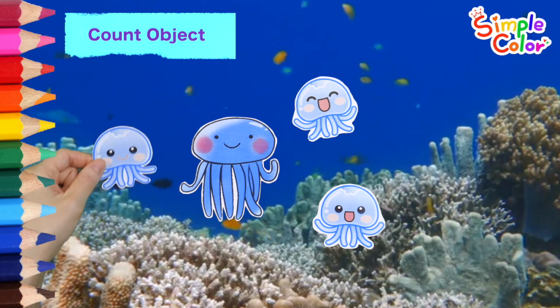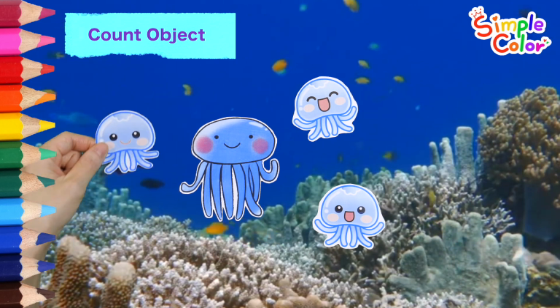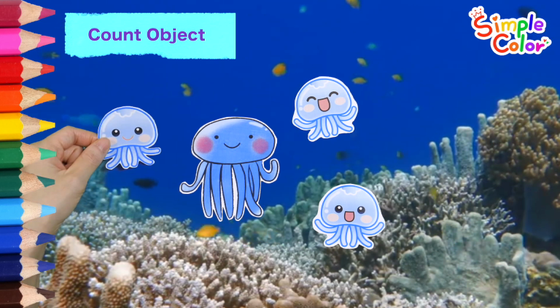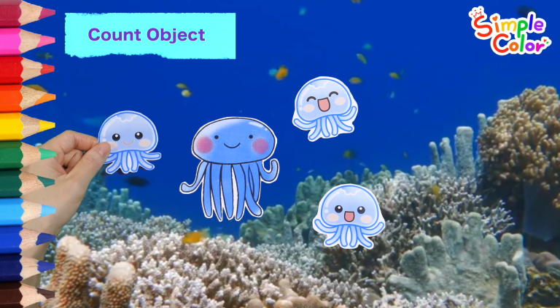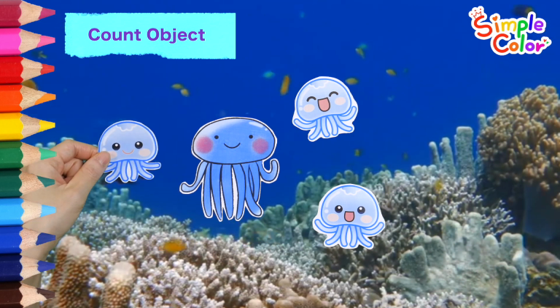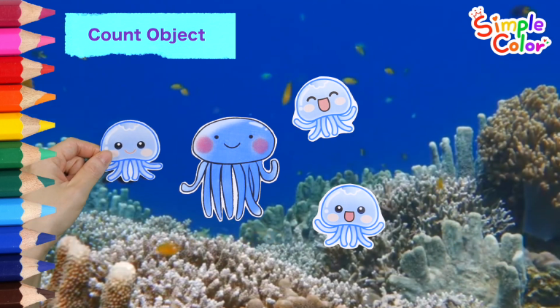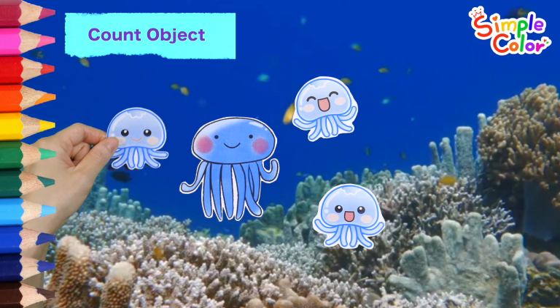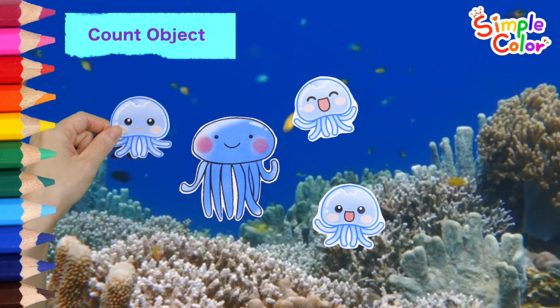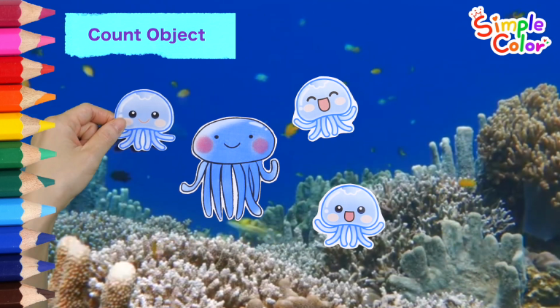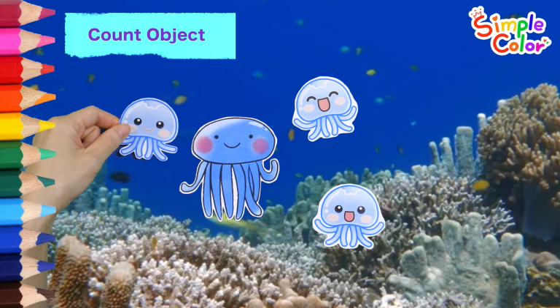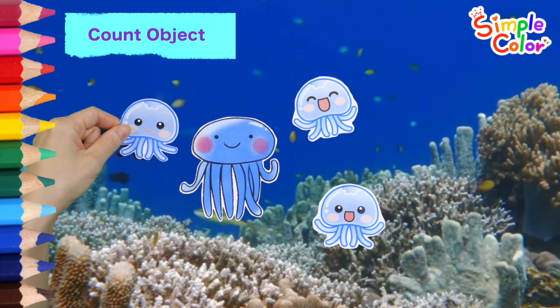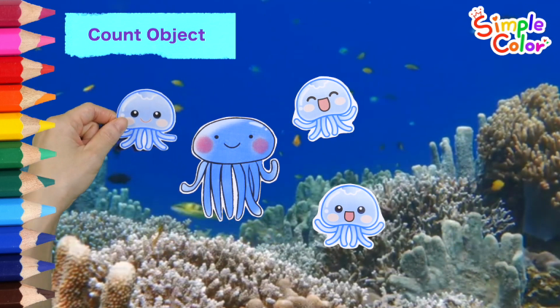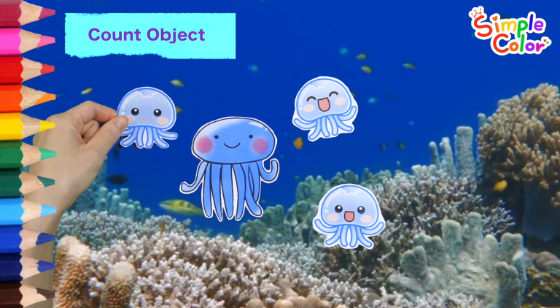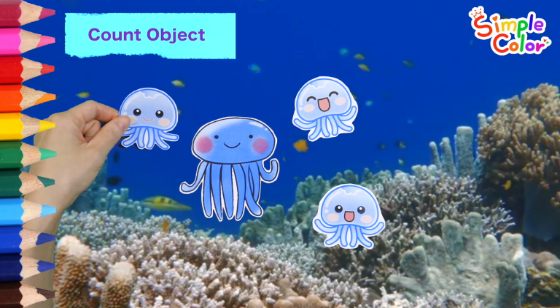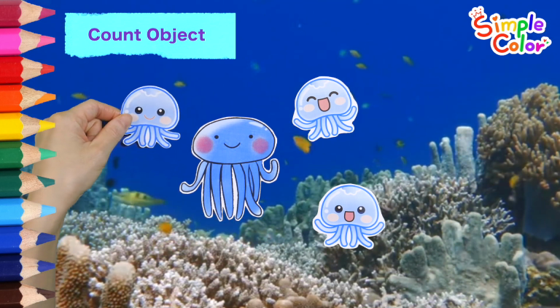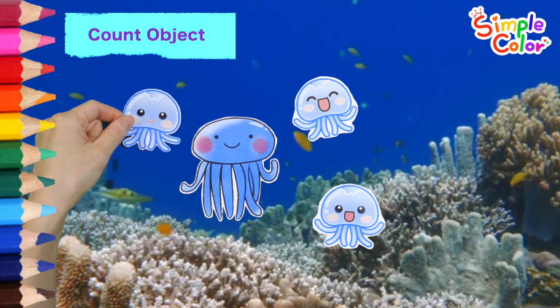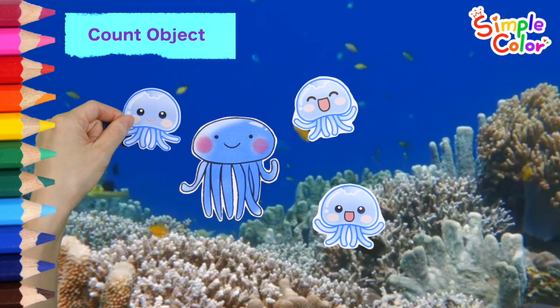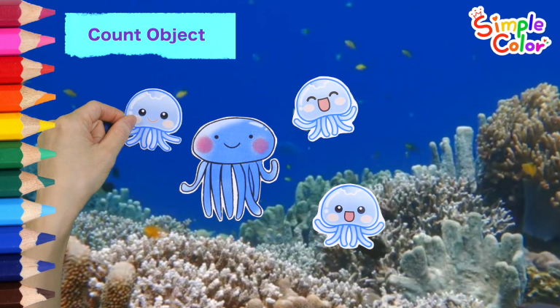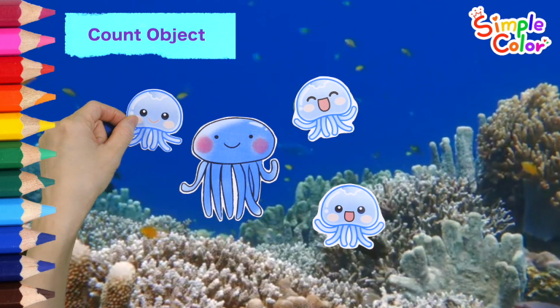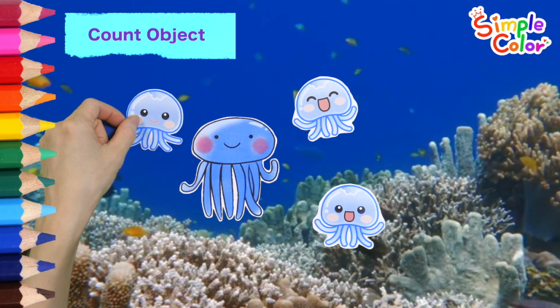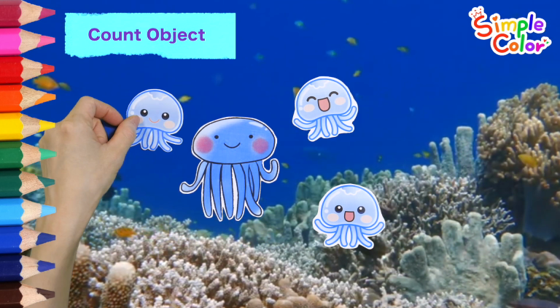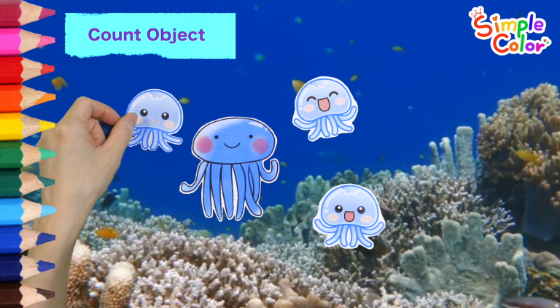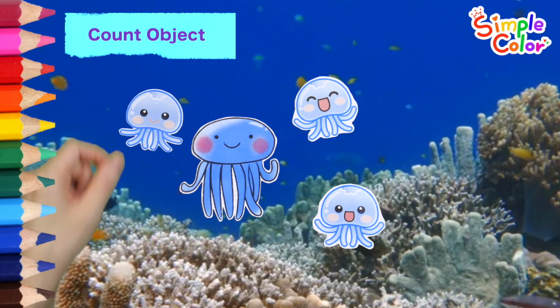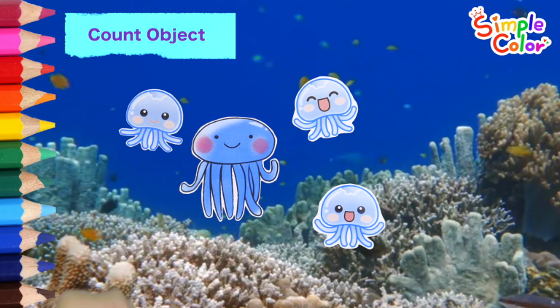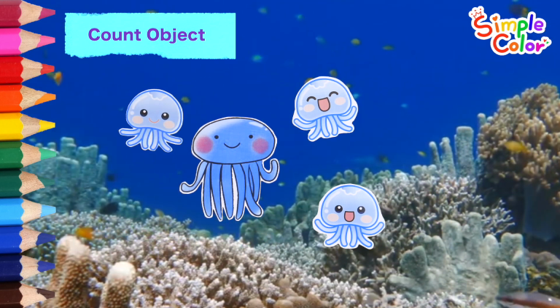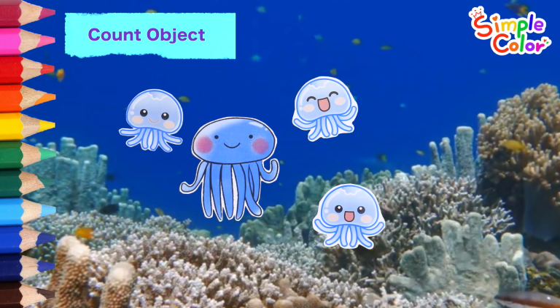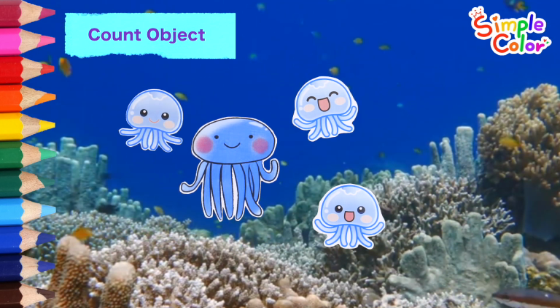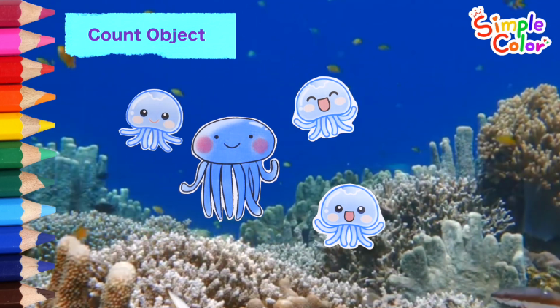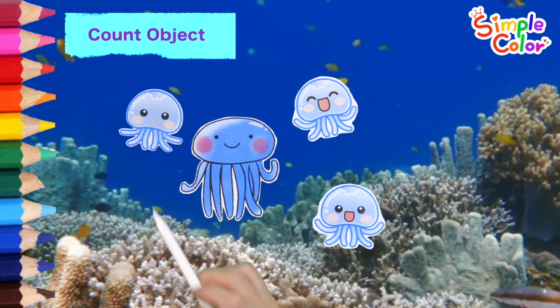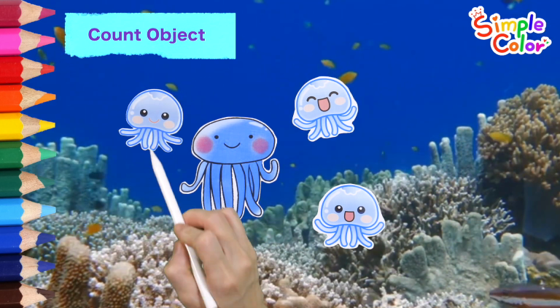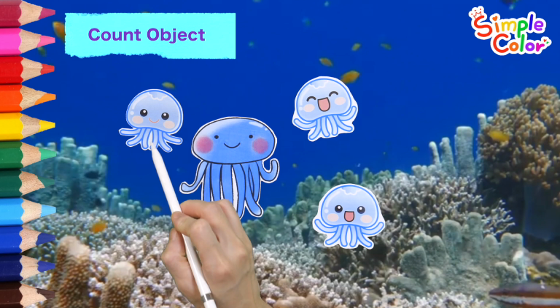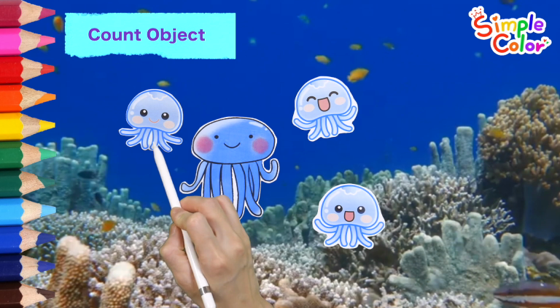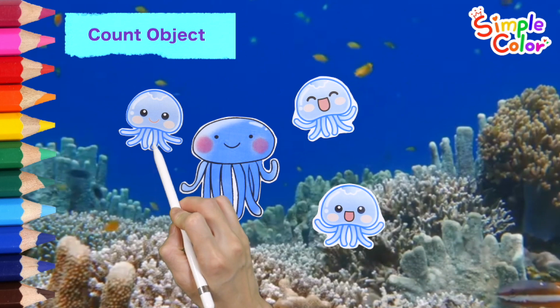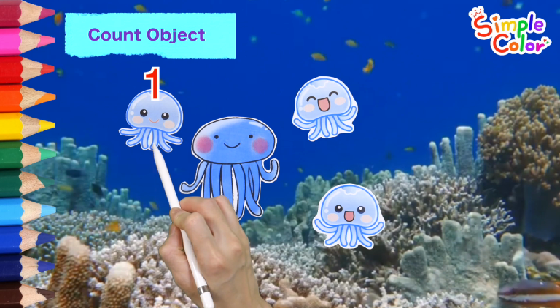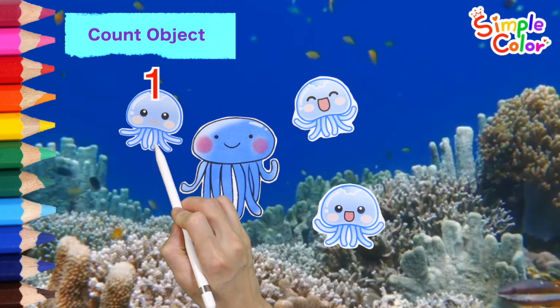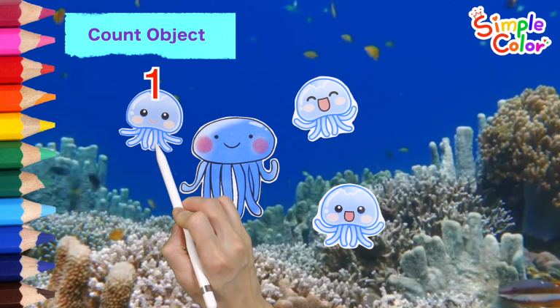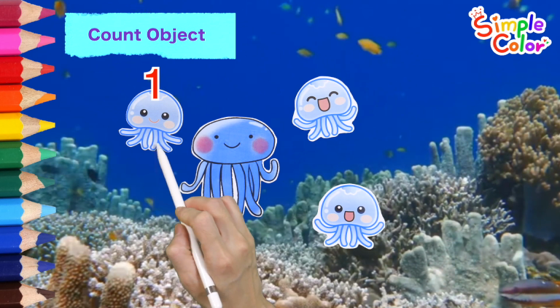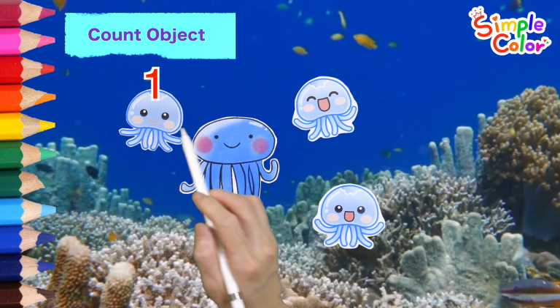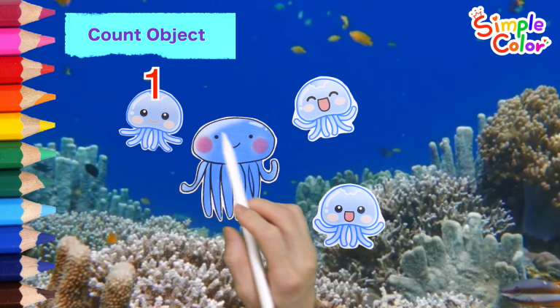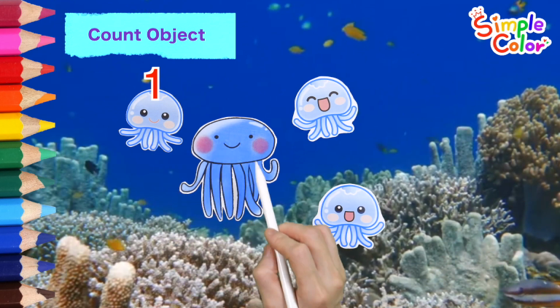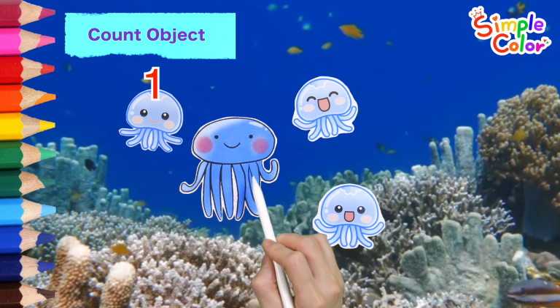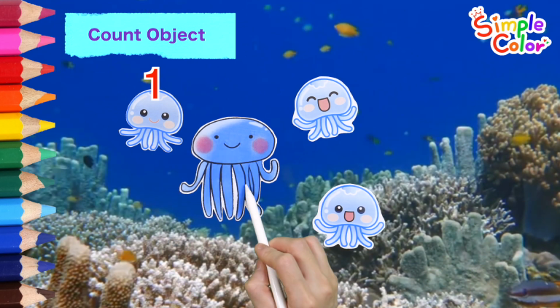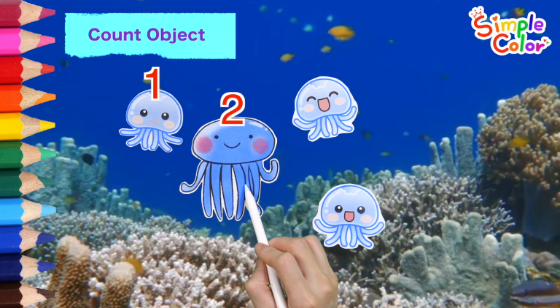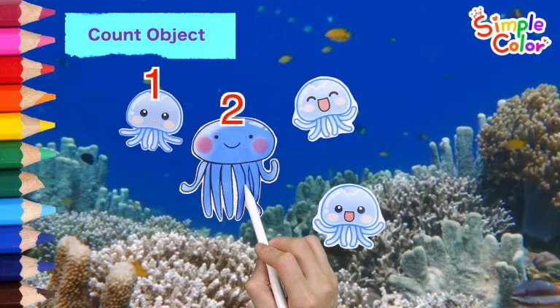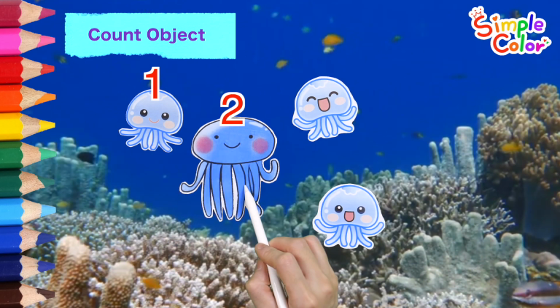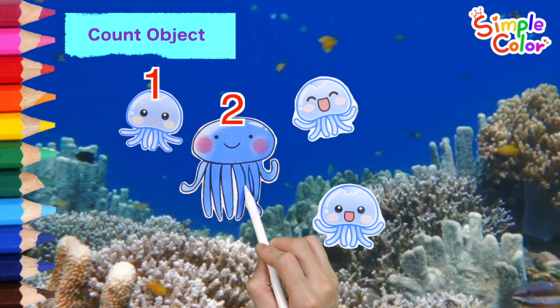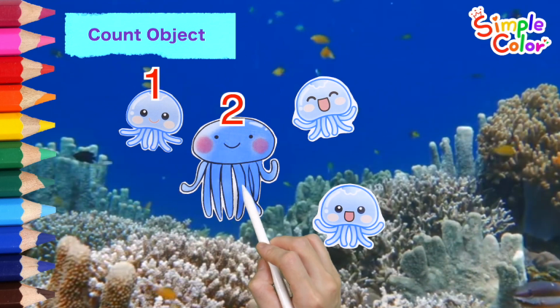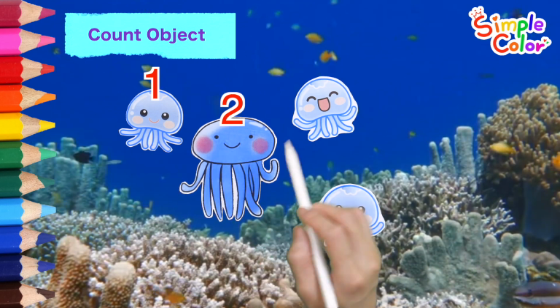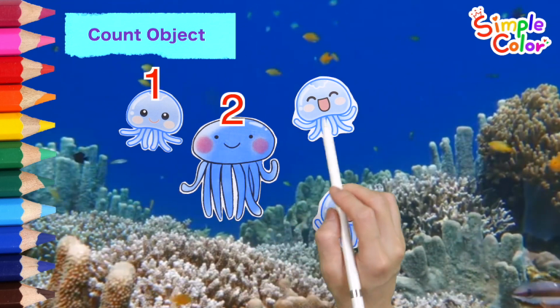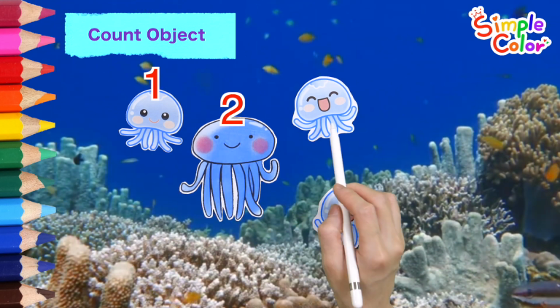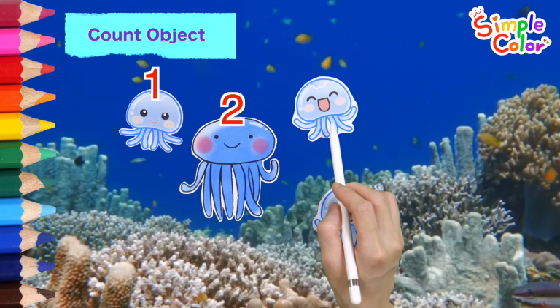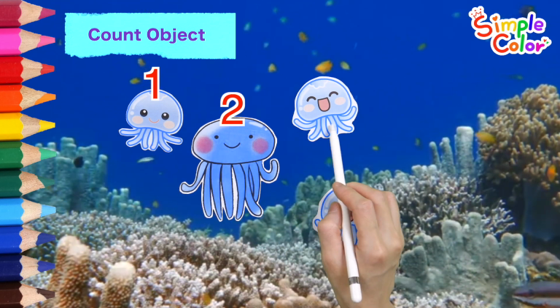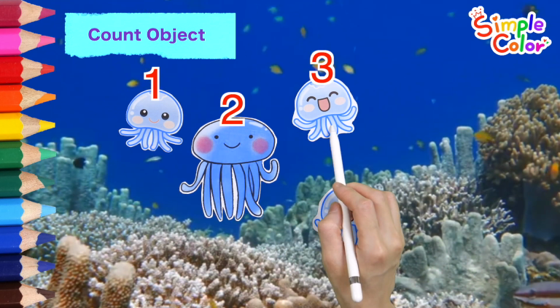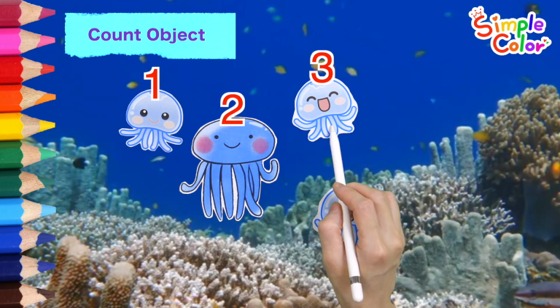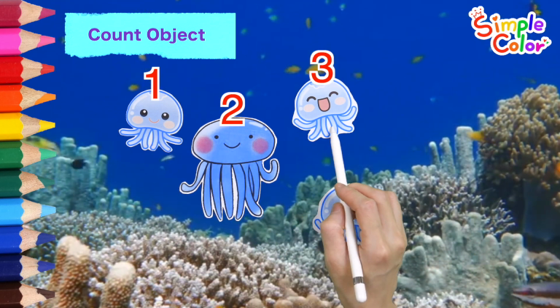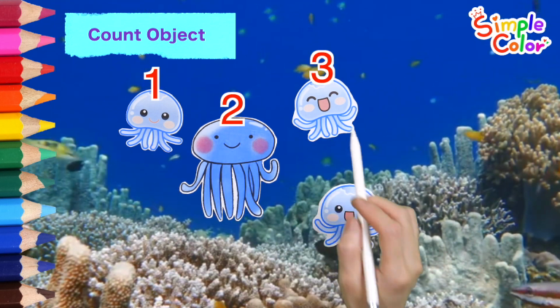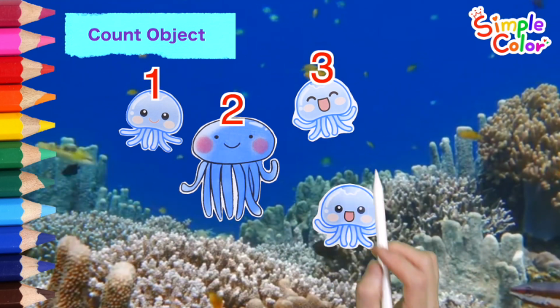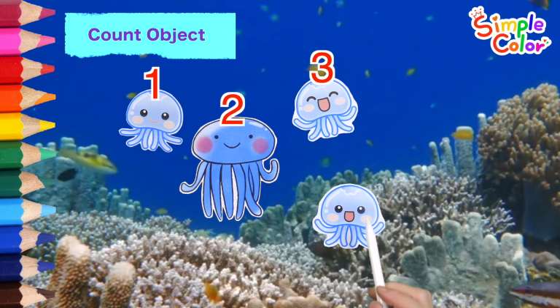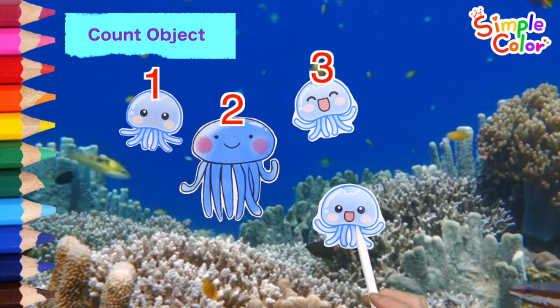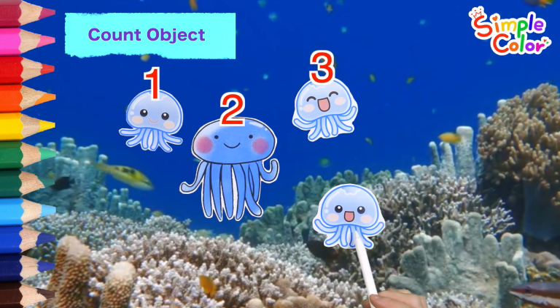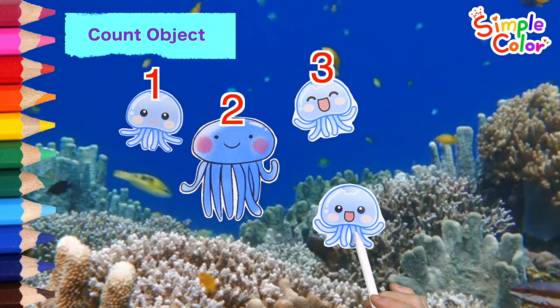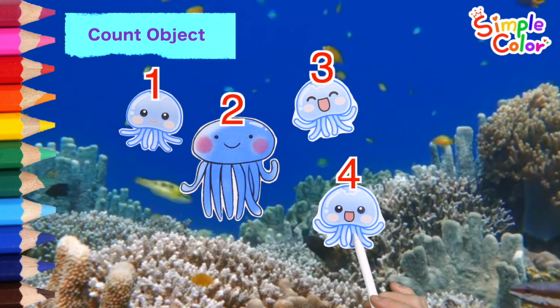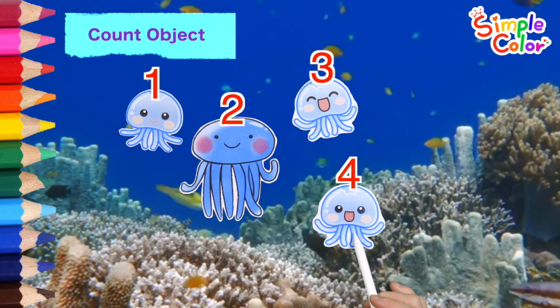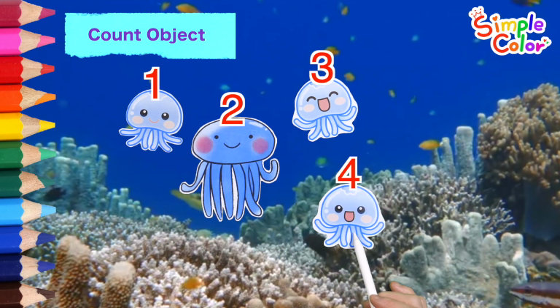Let's count how many jellyfish there are in all! 1, 2, 3, 4!